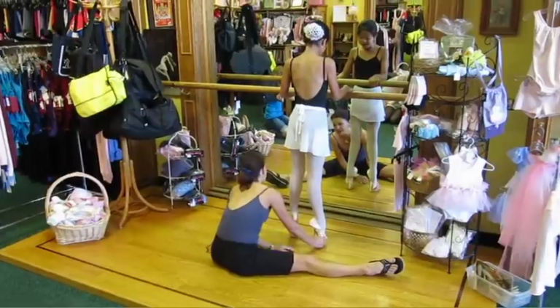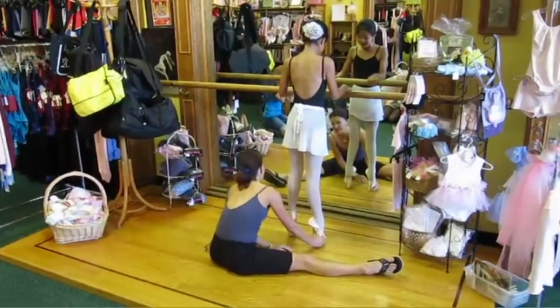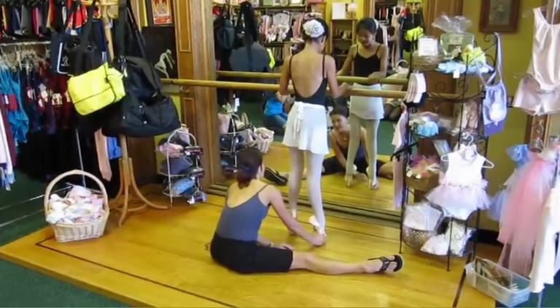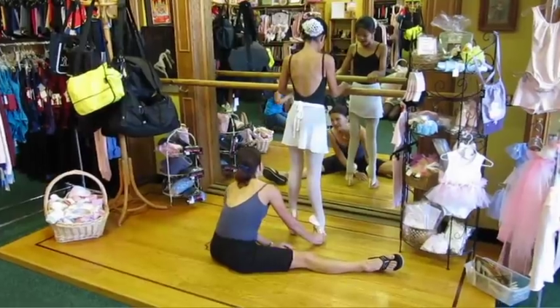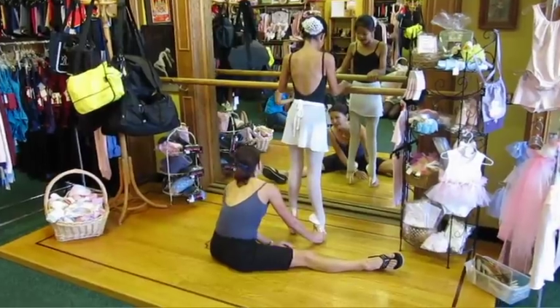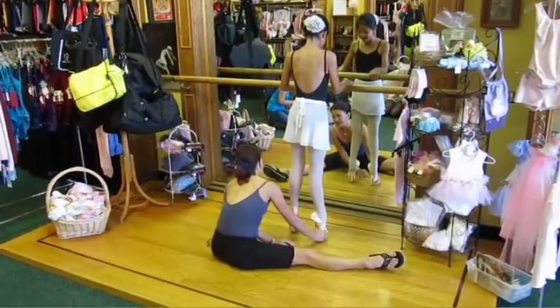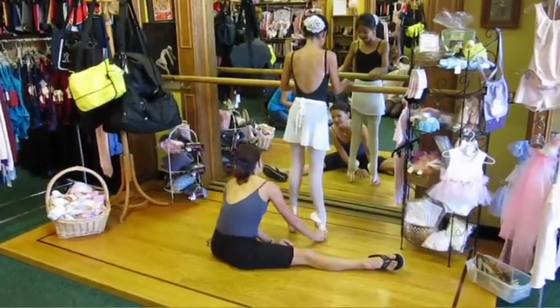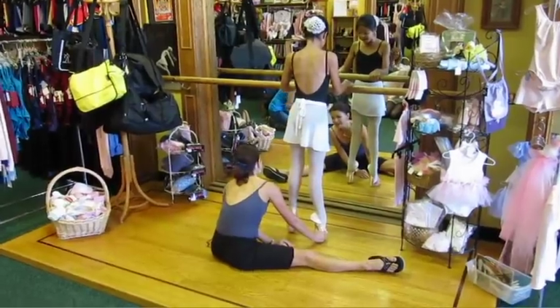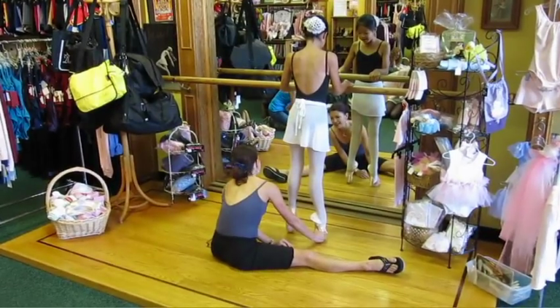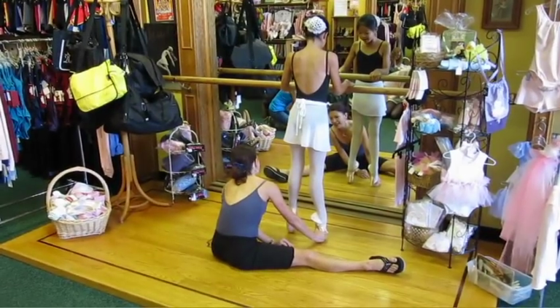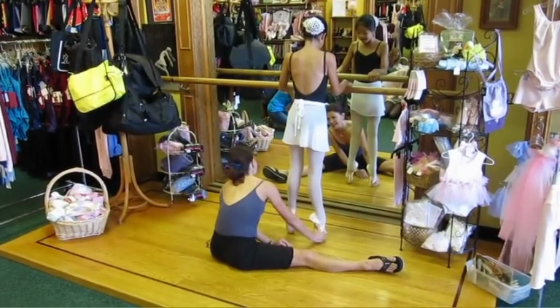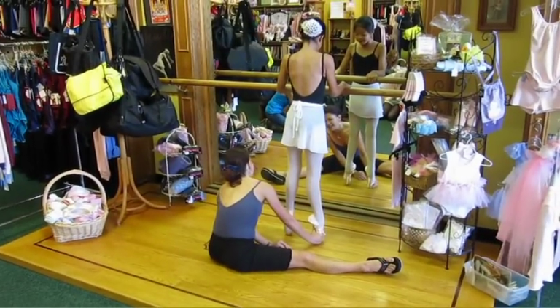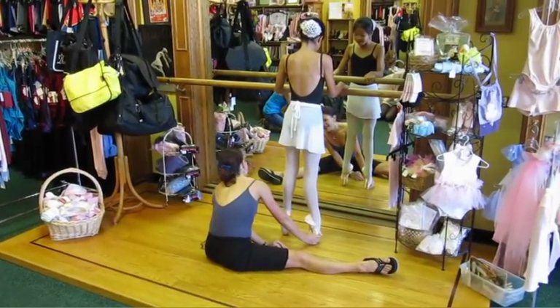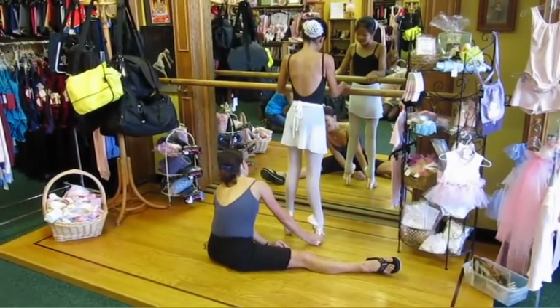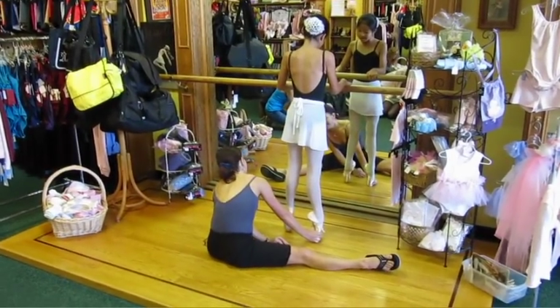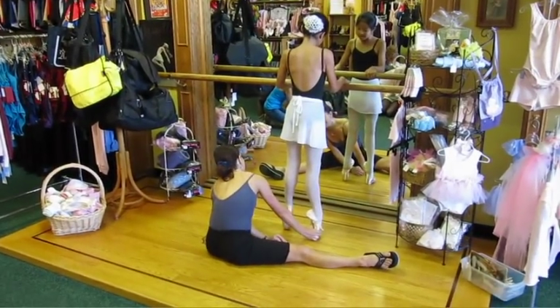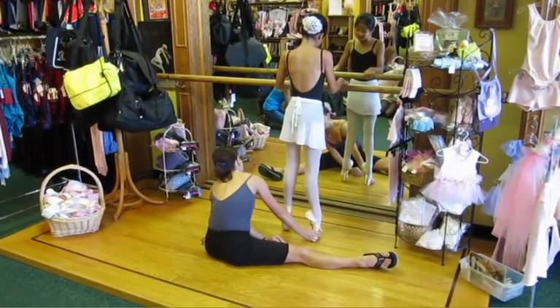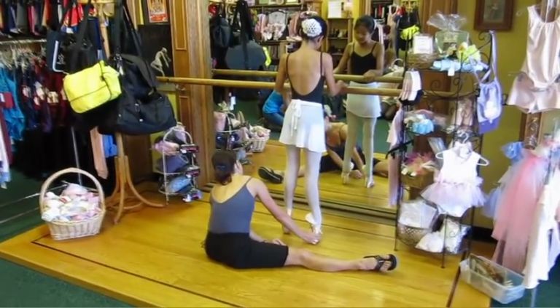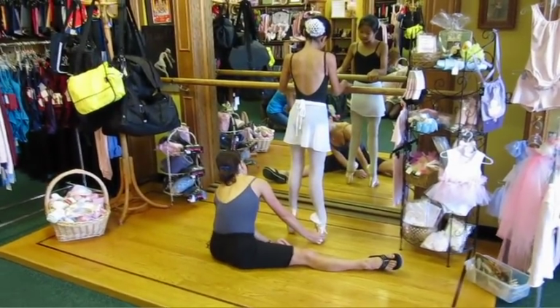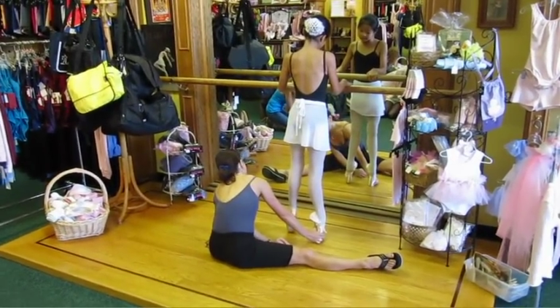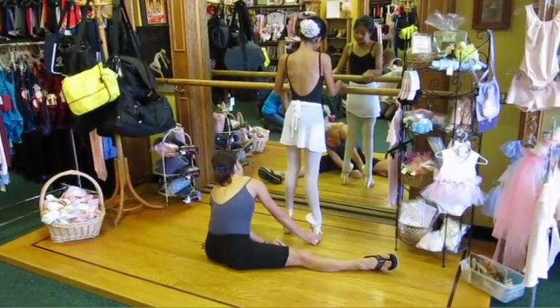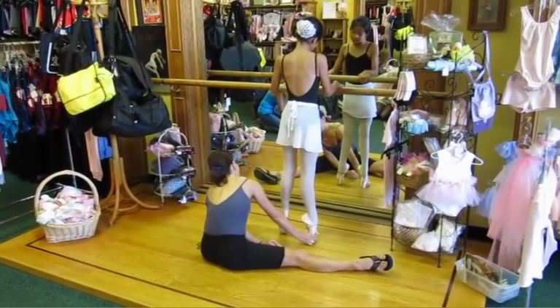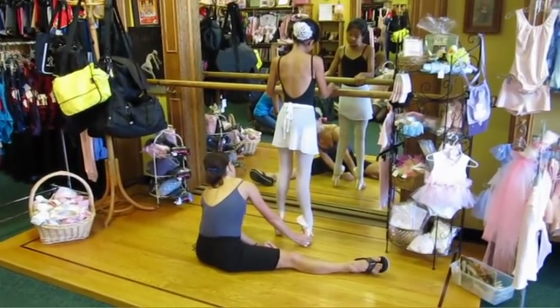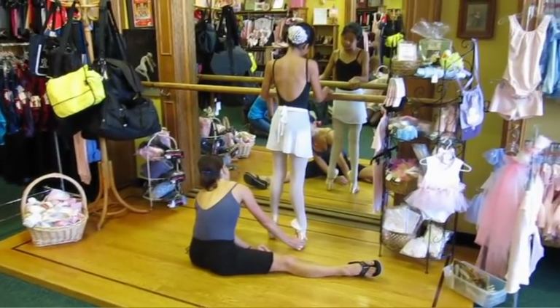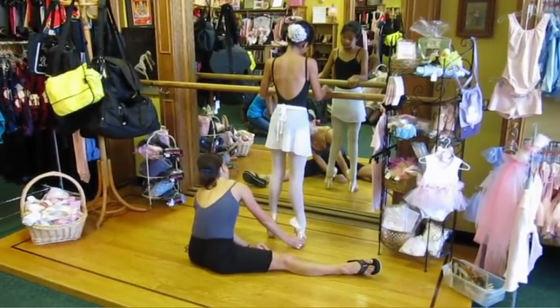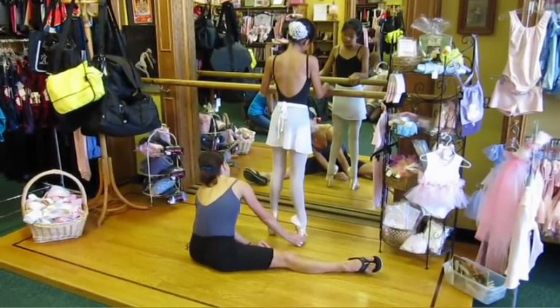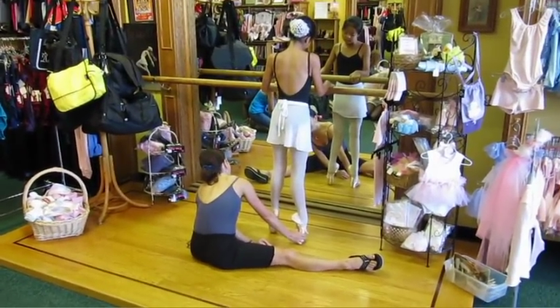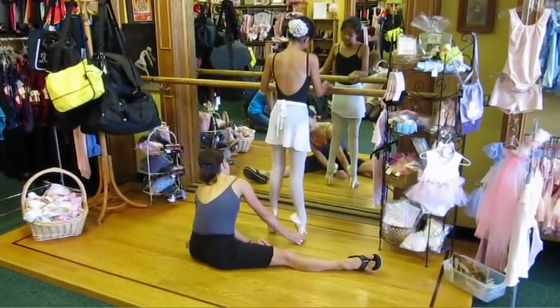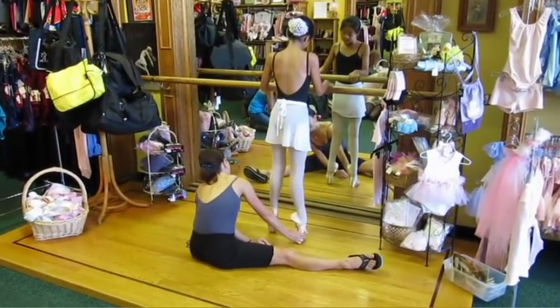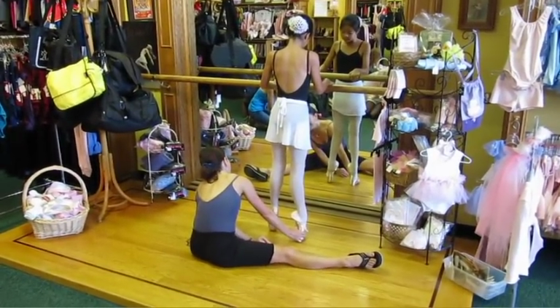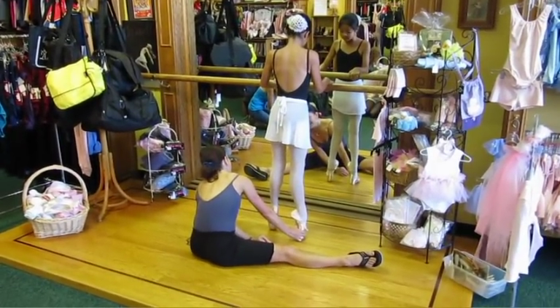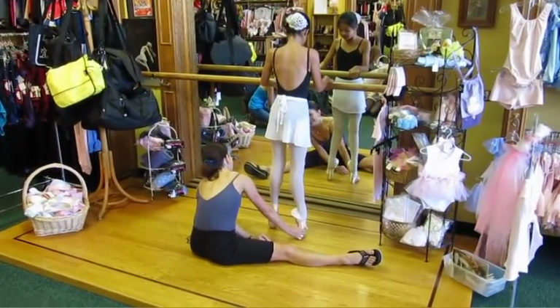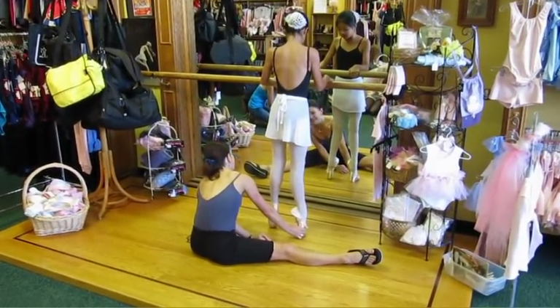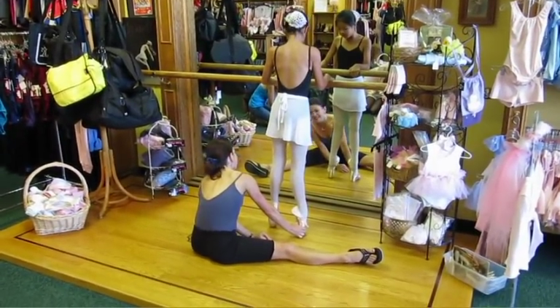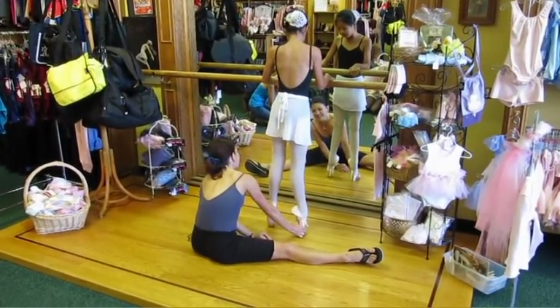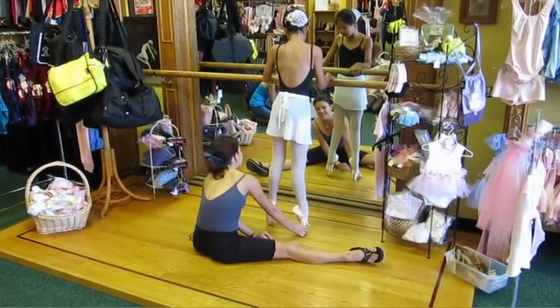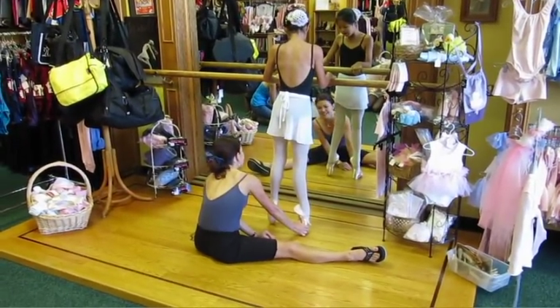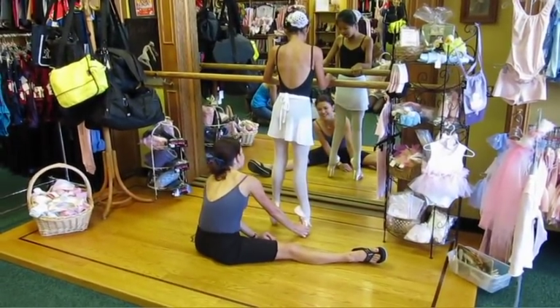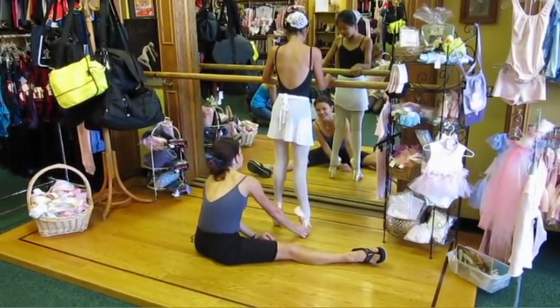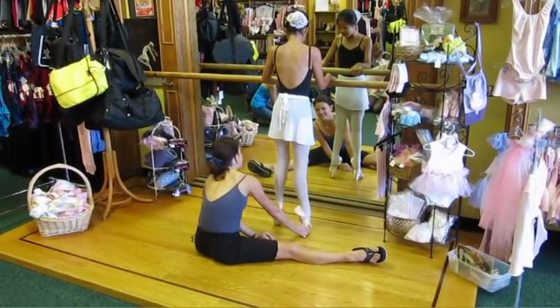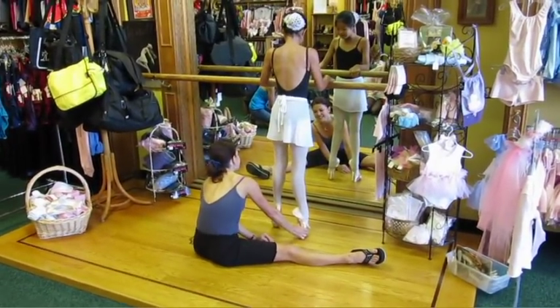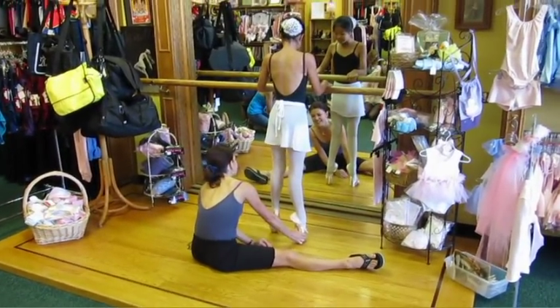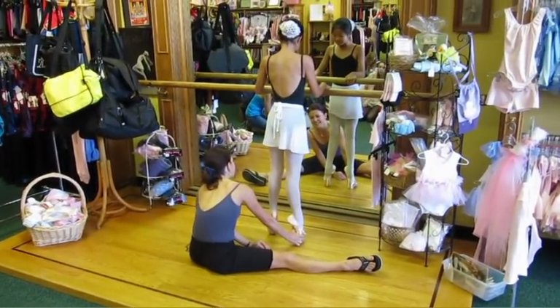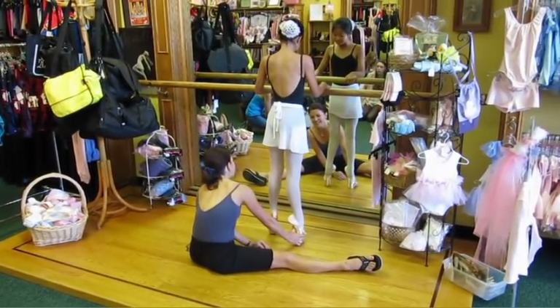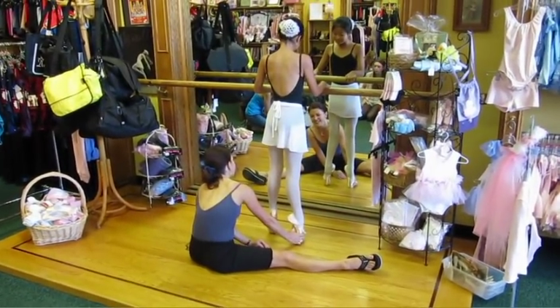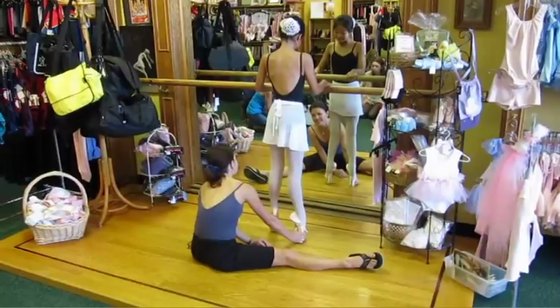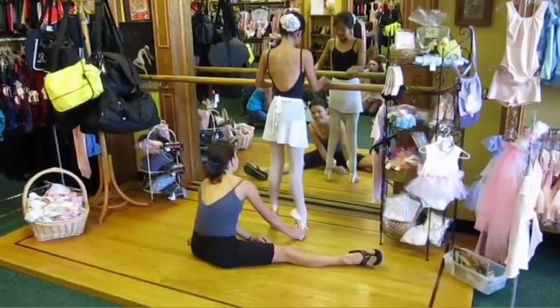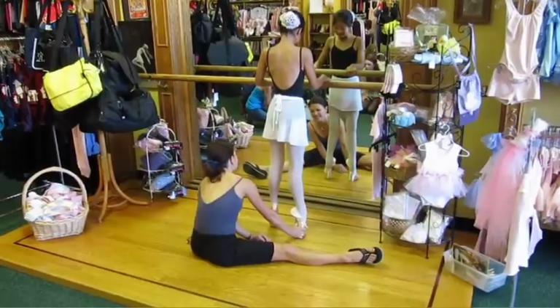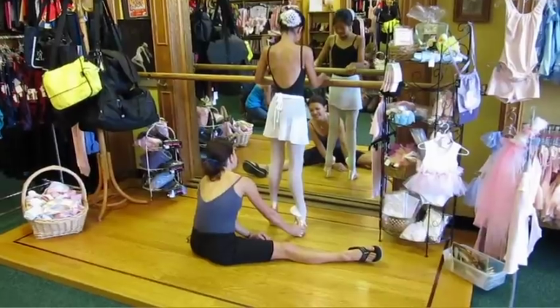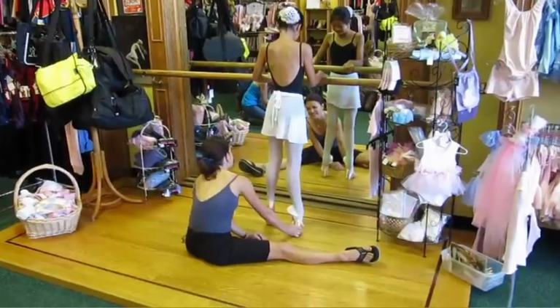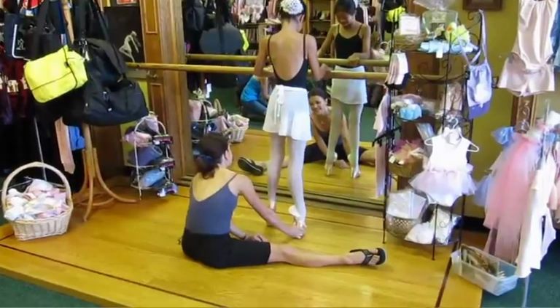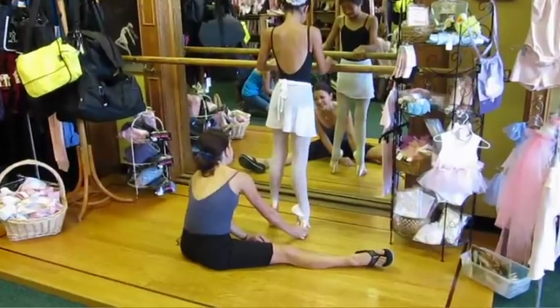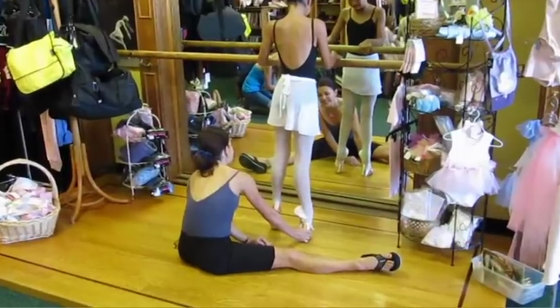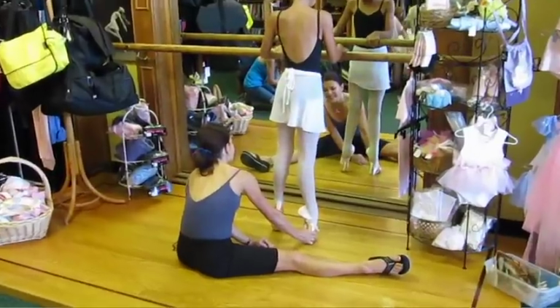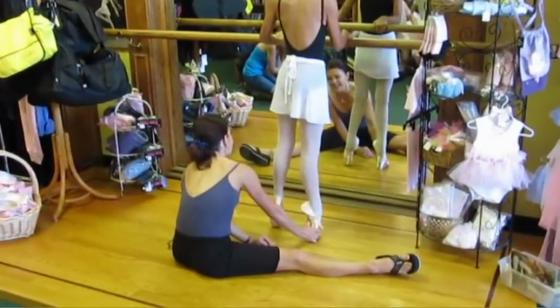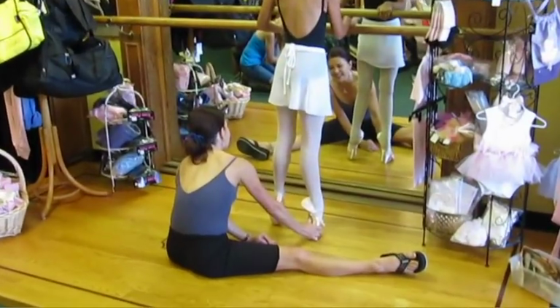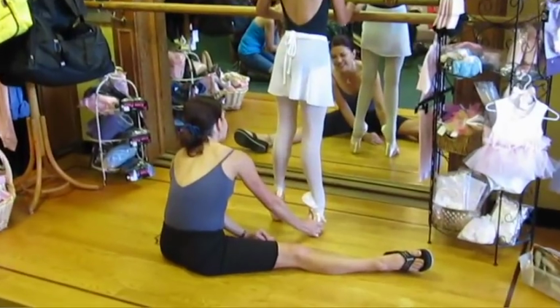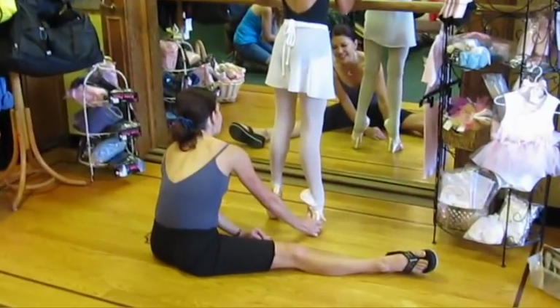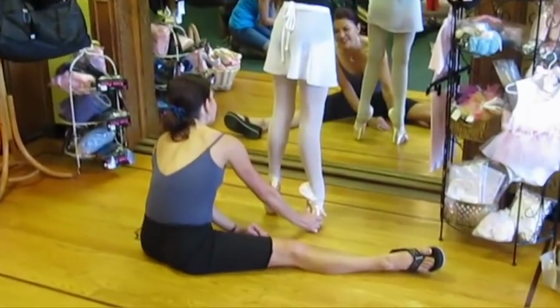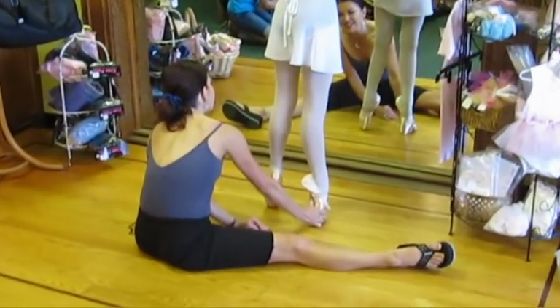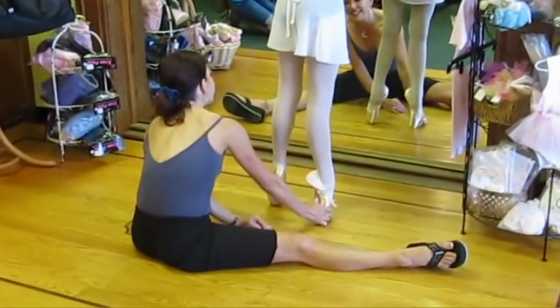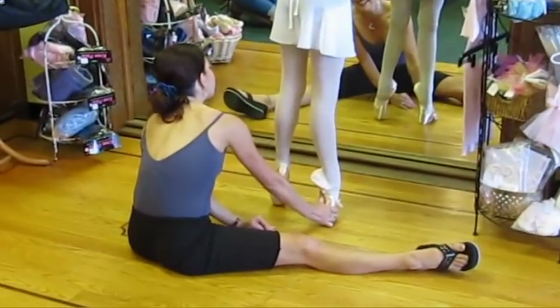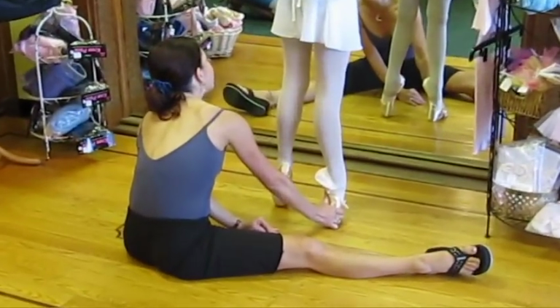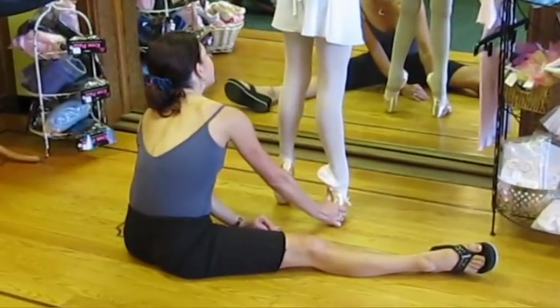Look at that line. Look at that — straight down. I can't get it. Yeah, that's where you need to be.